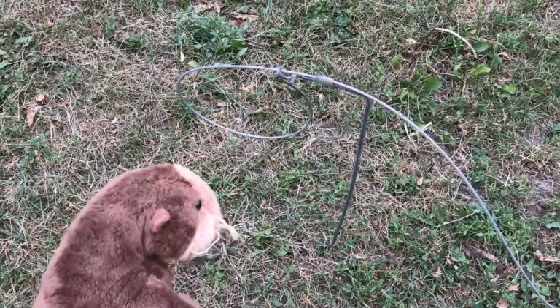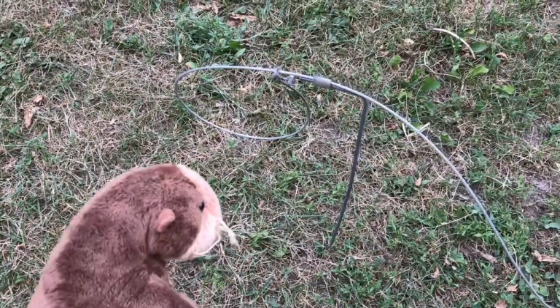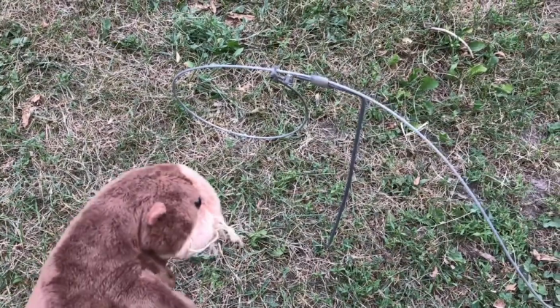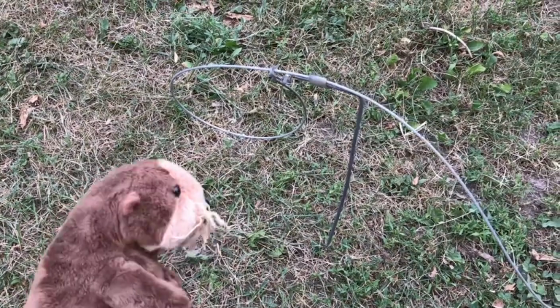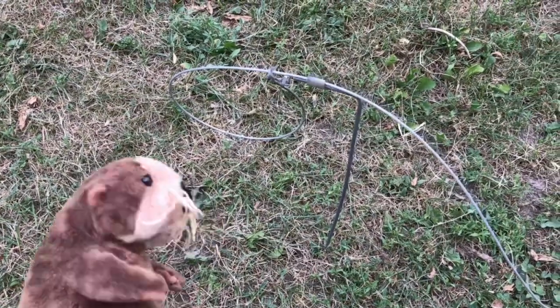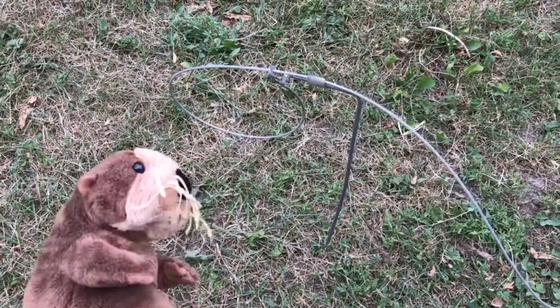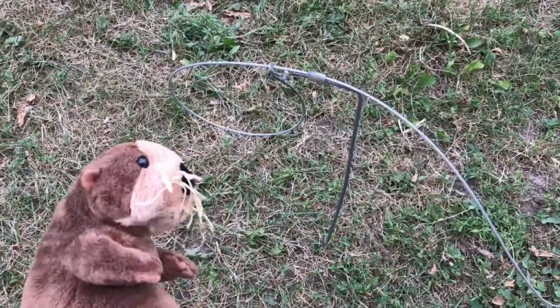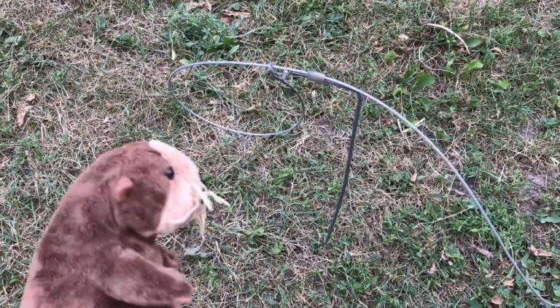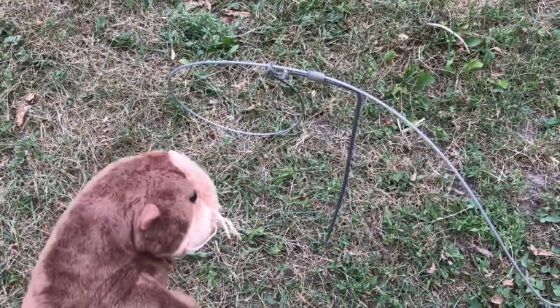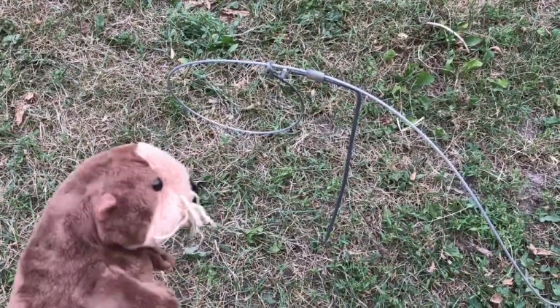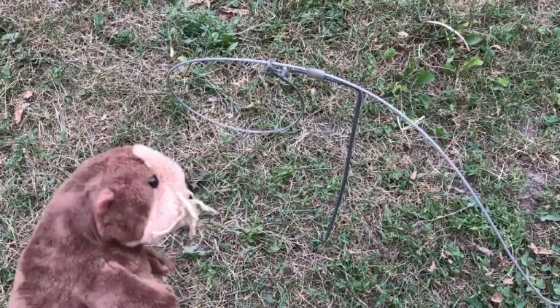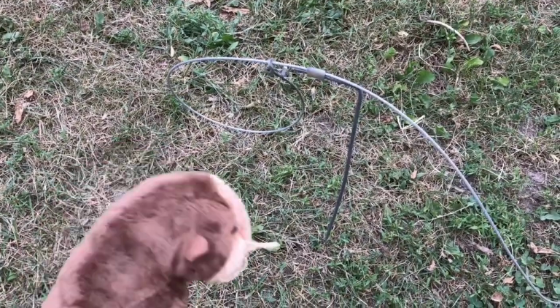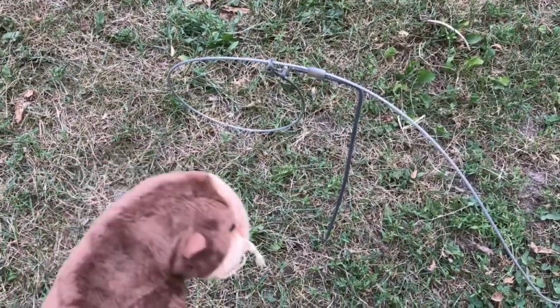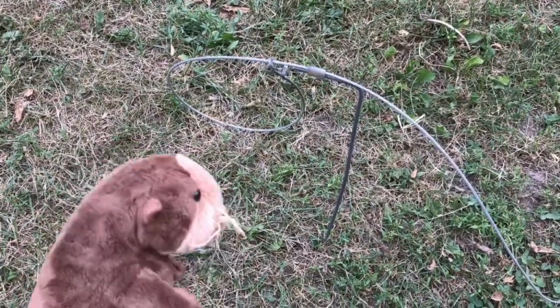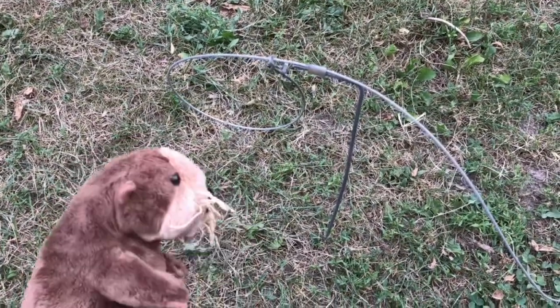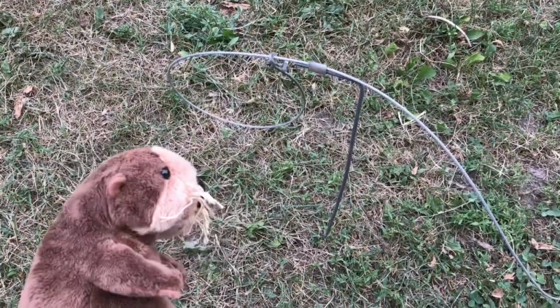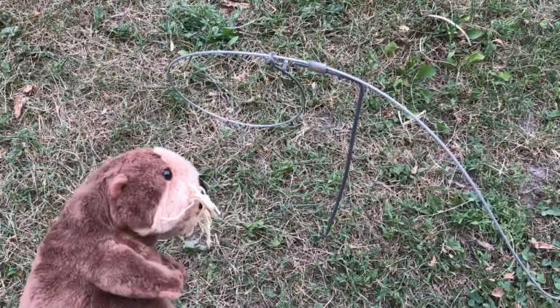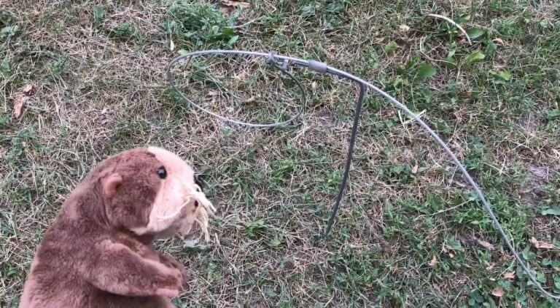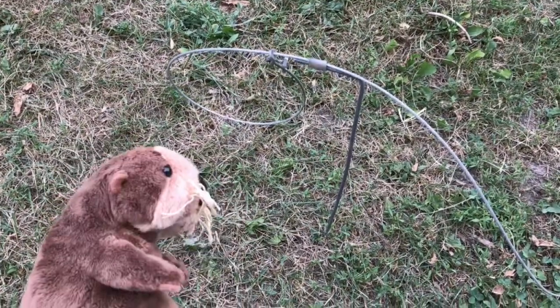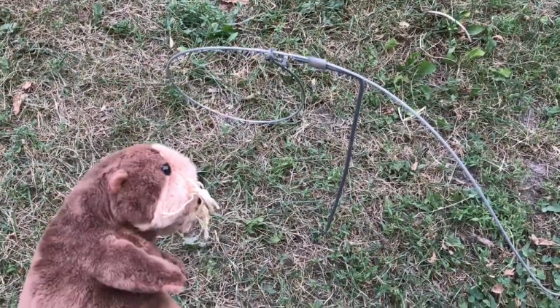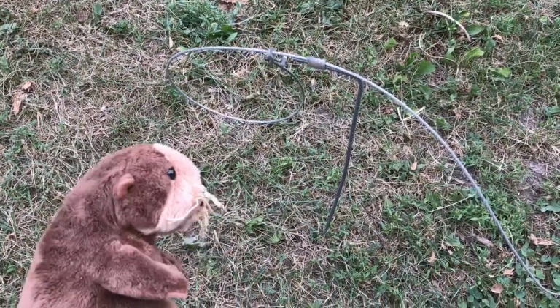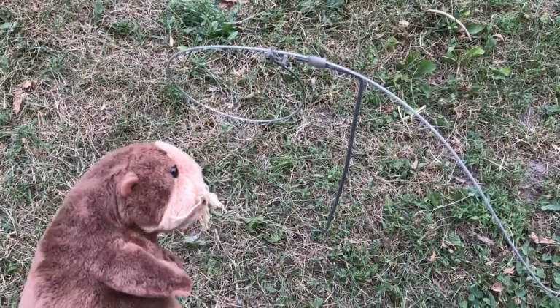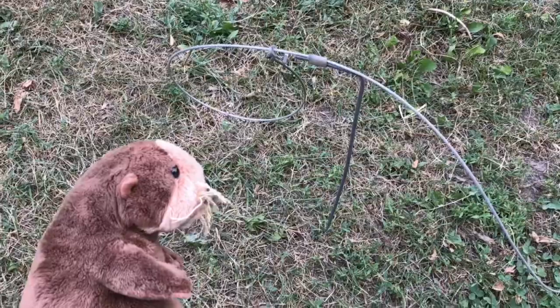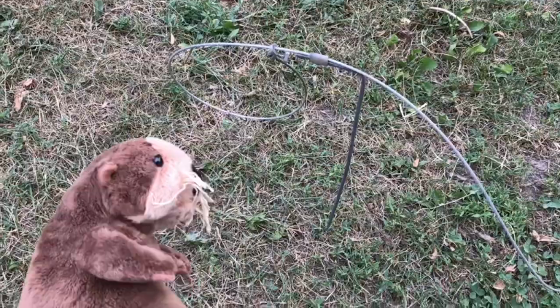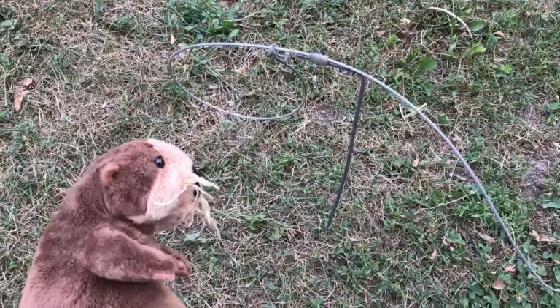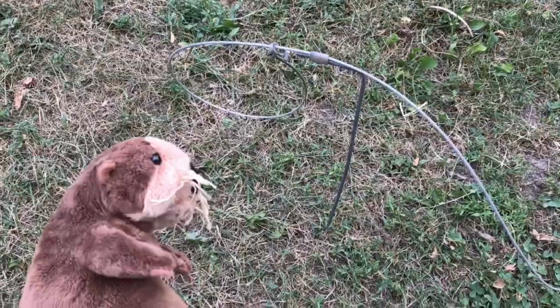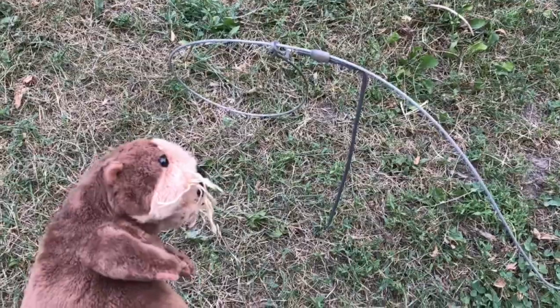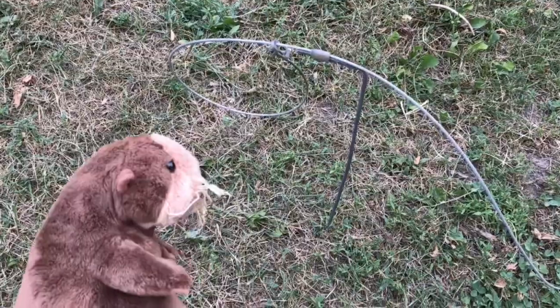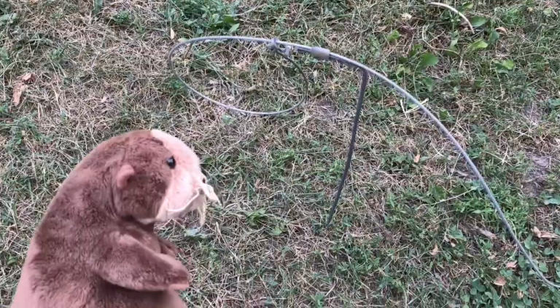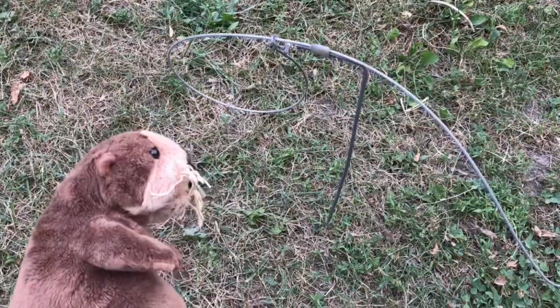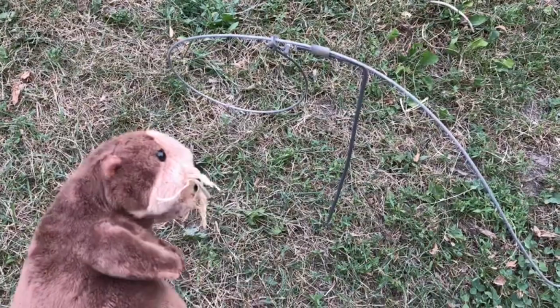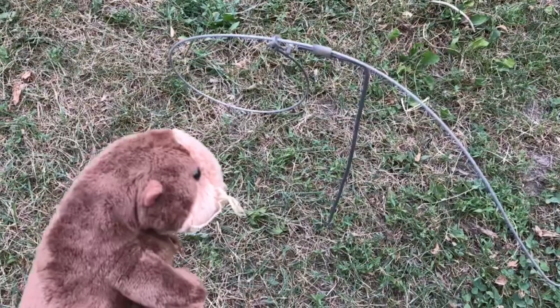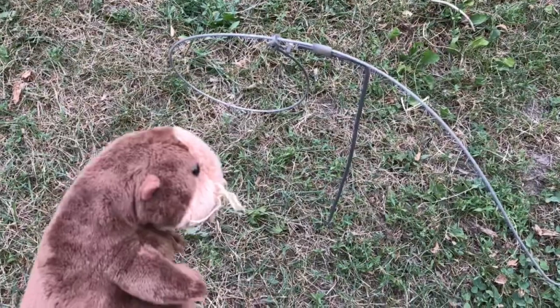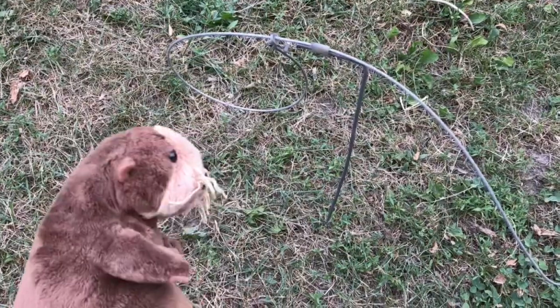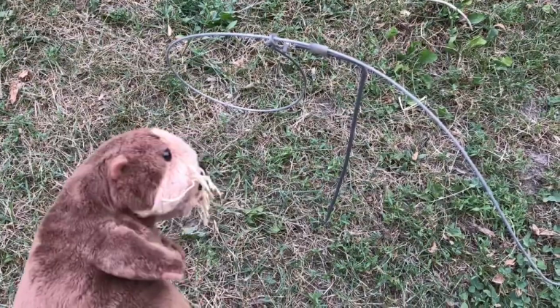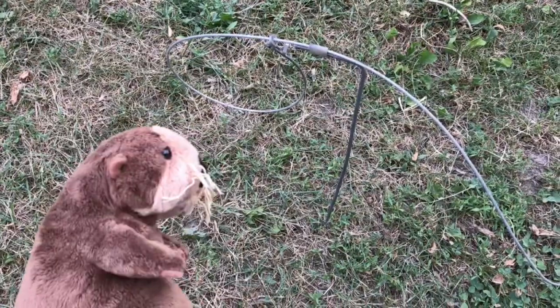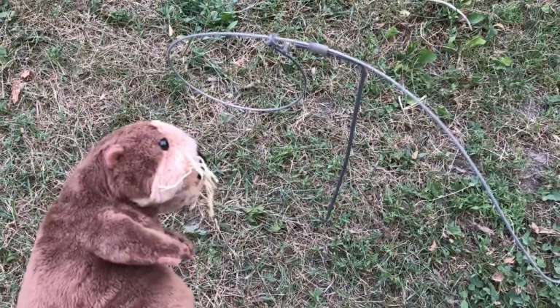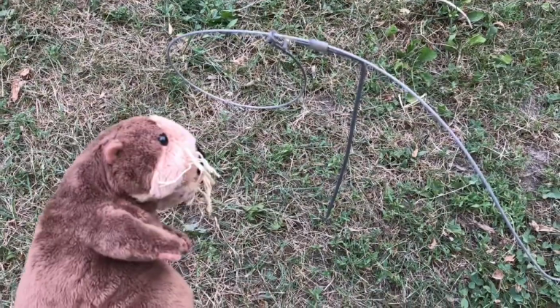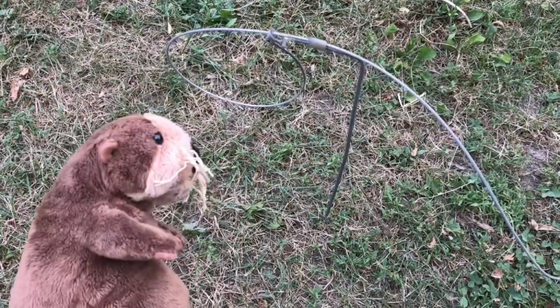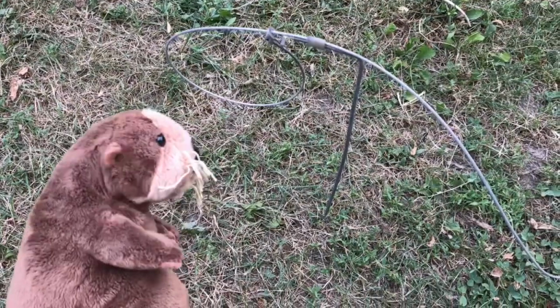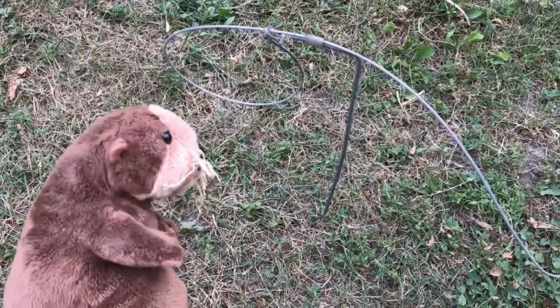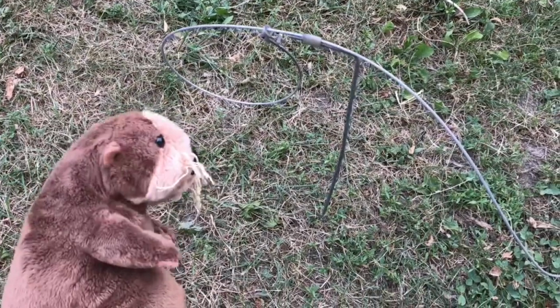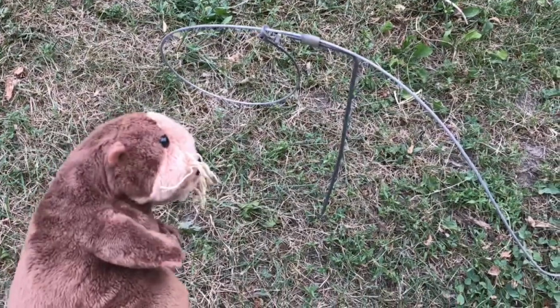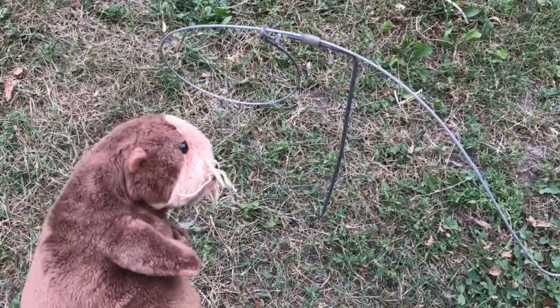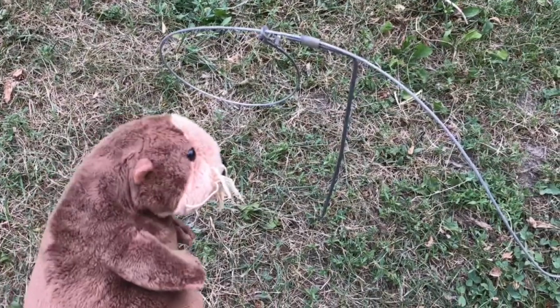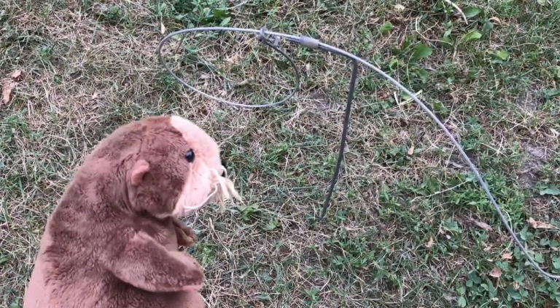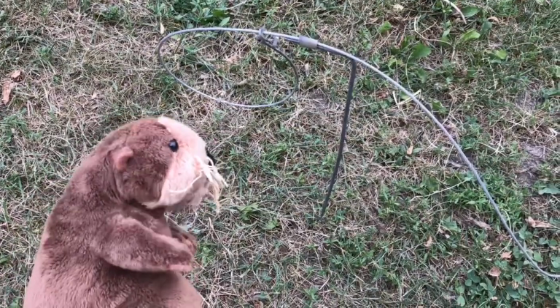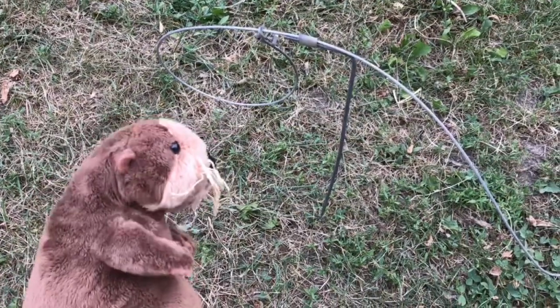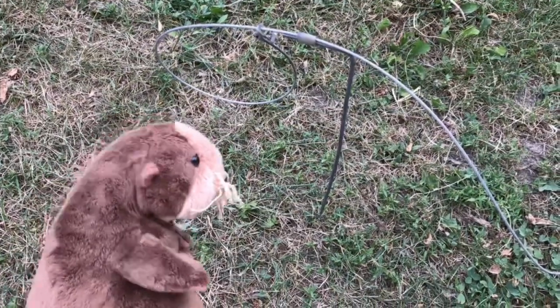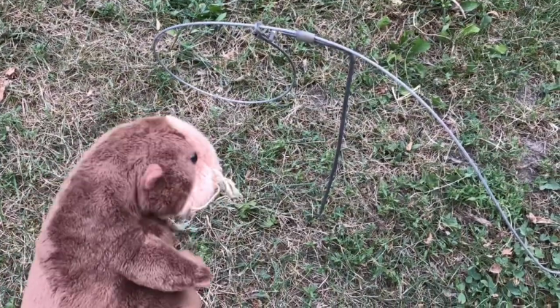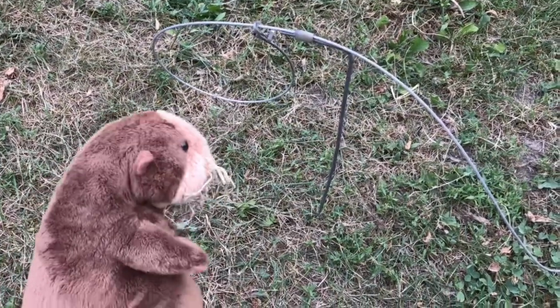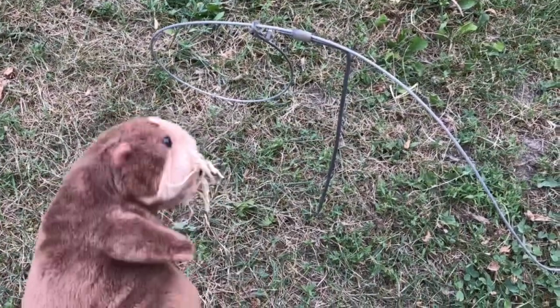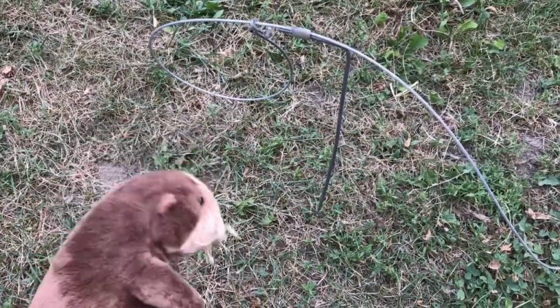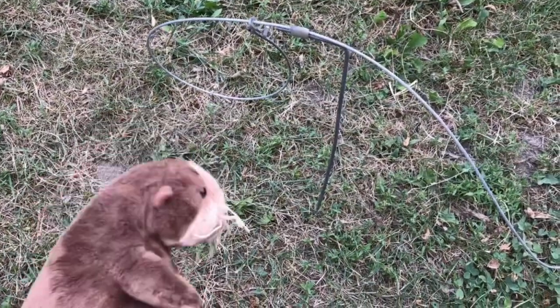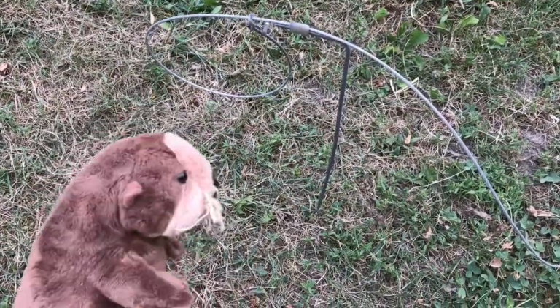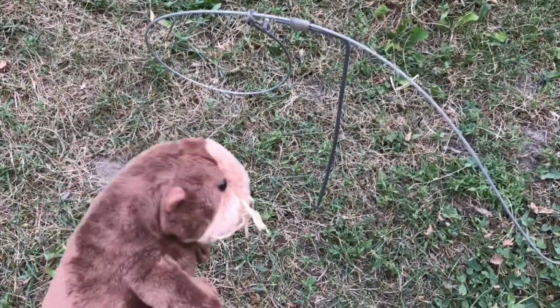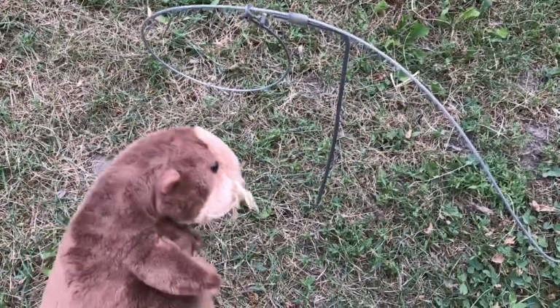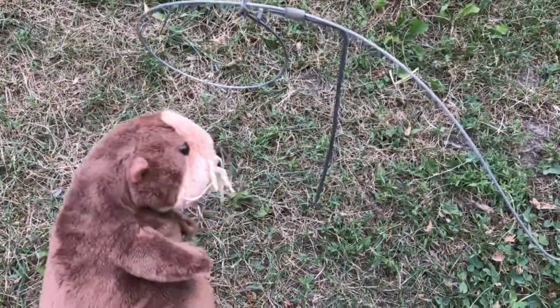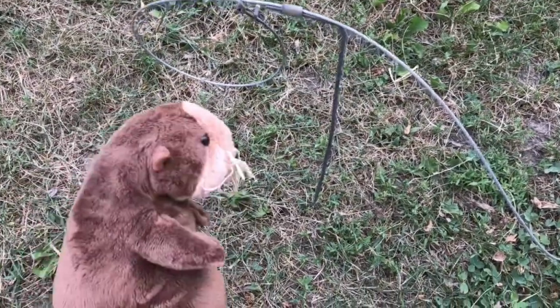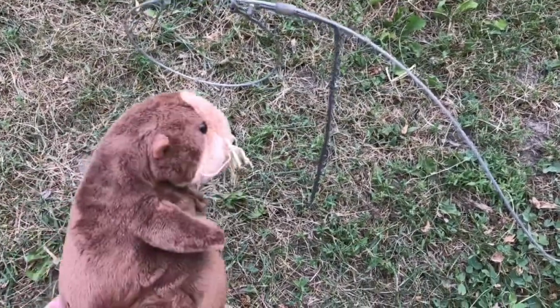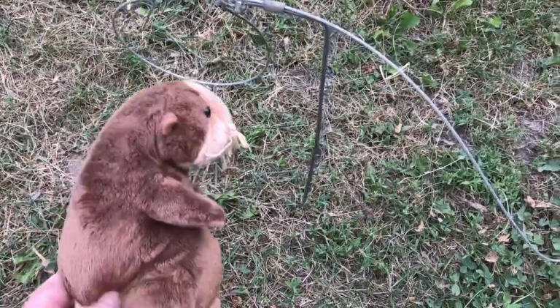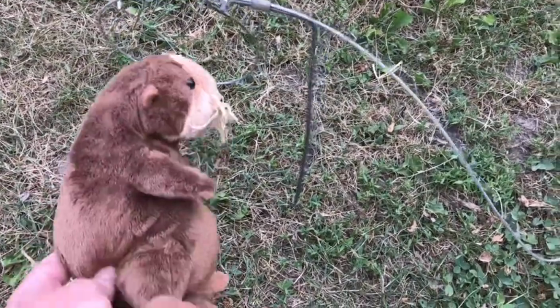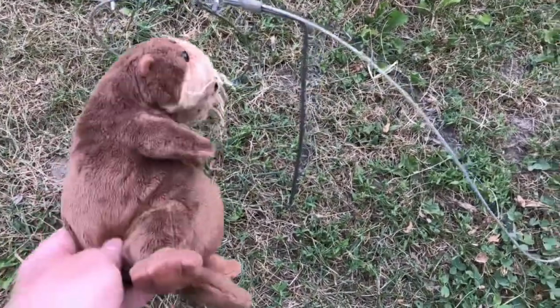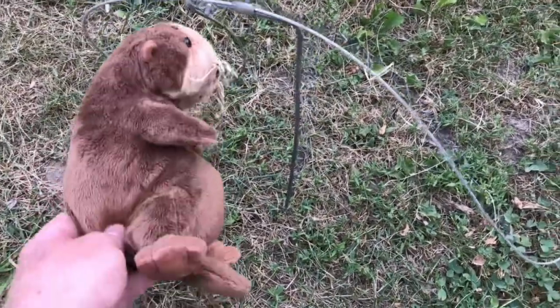Hey guys, I'm just taking a little walk out here on my trail. I know you're wondering what's an otter doing out here on the lawn, but I'm just taking a little walk here.